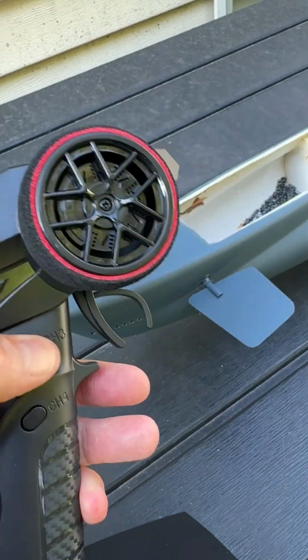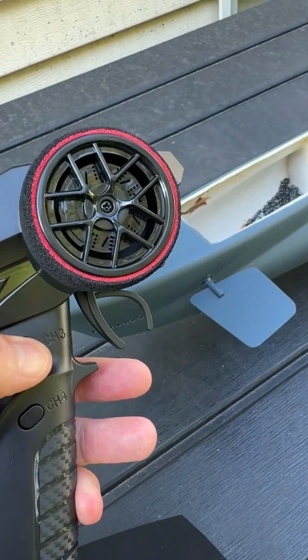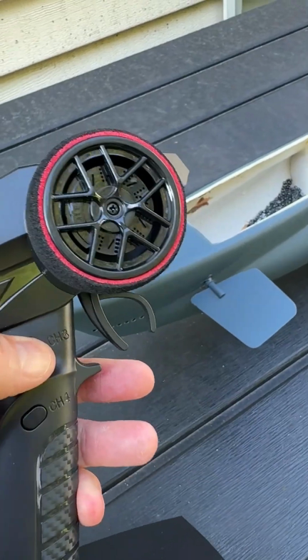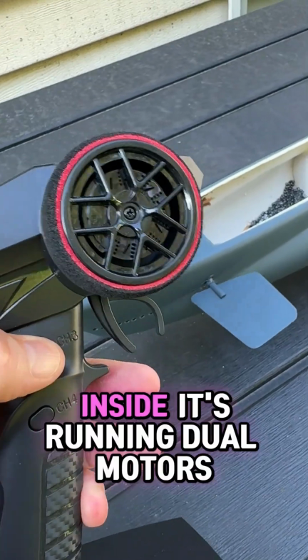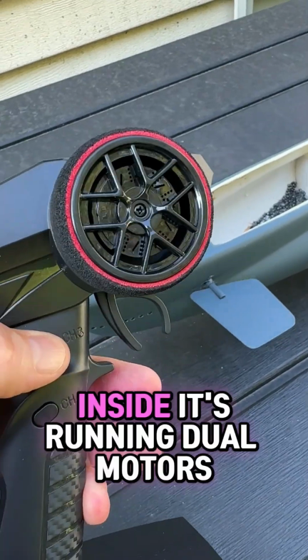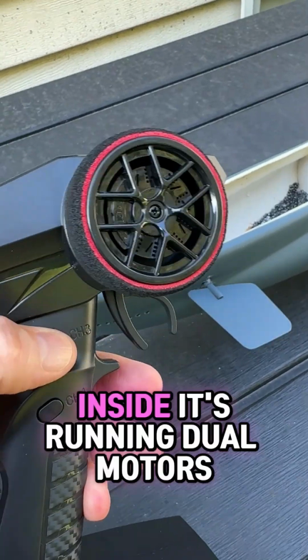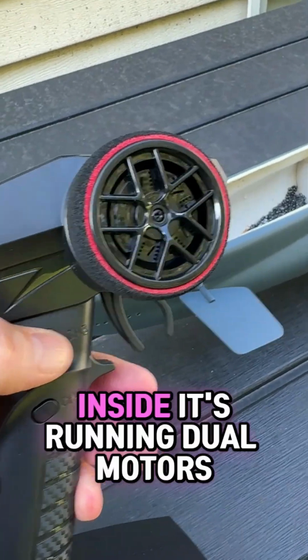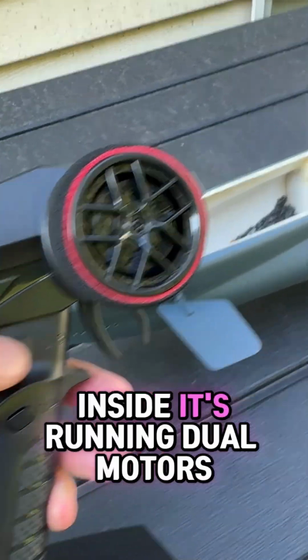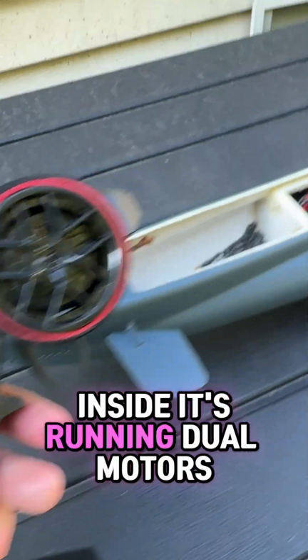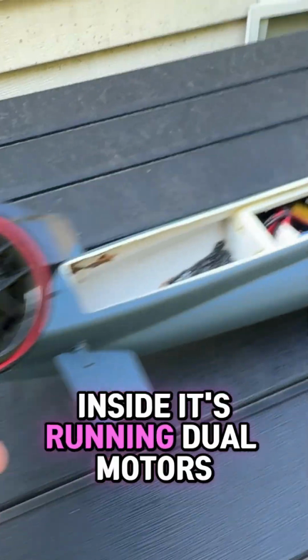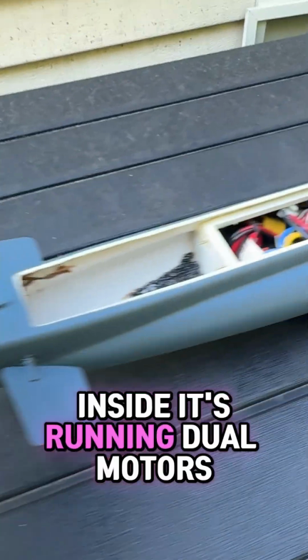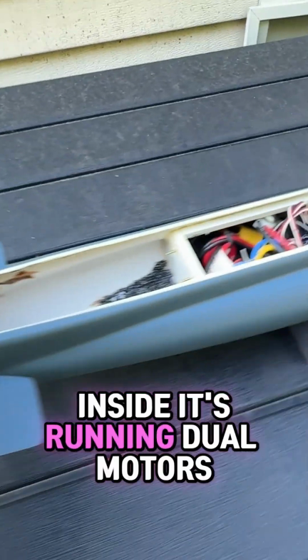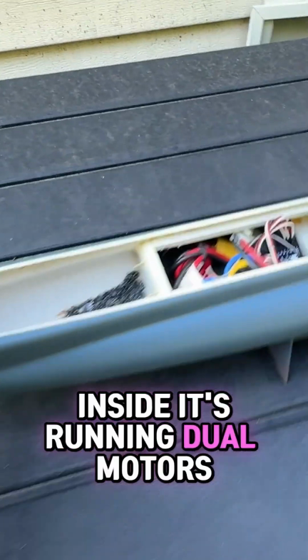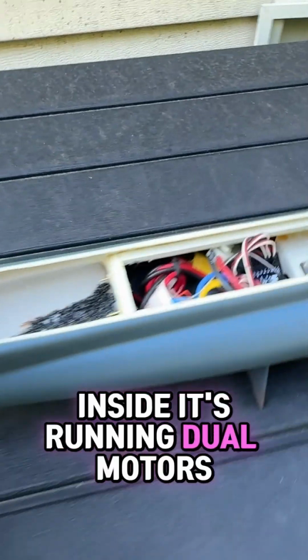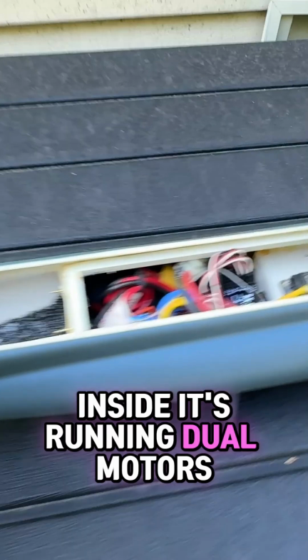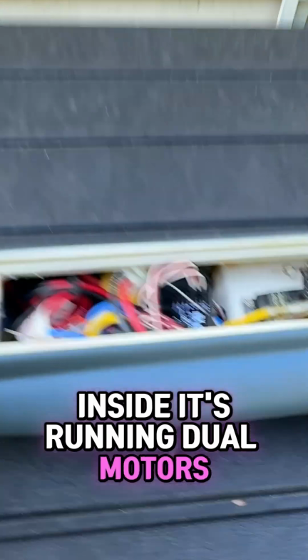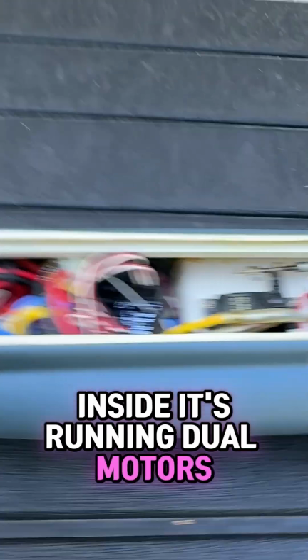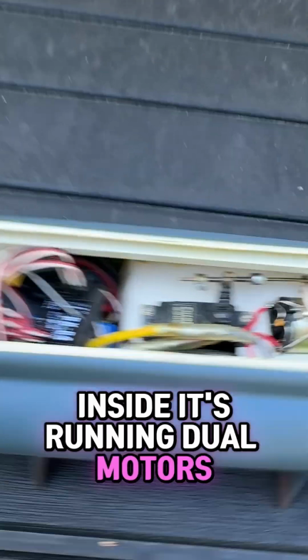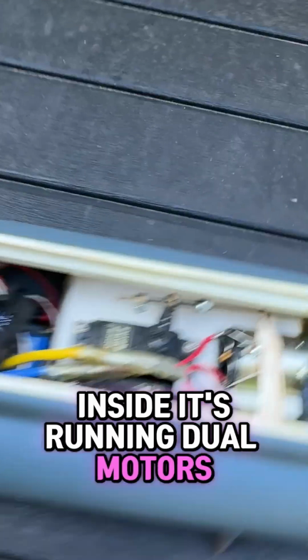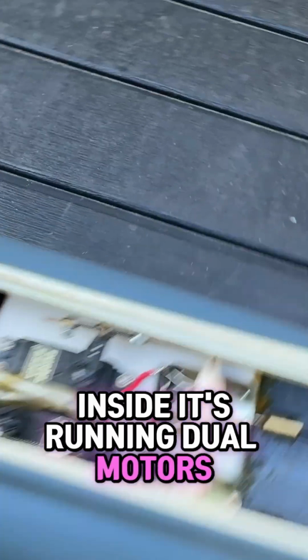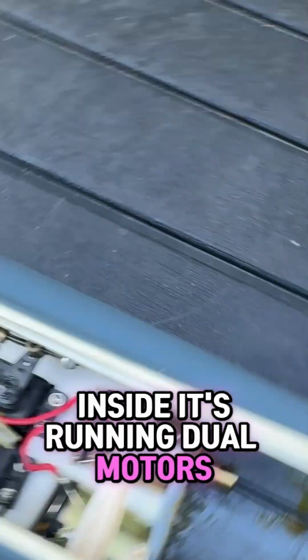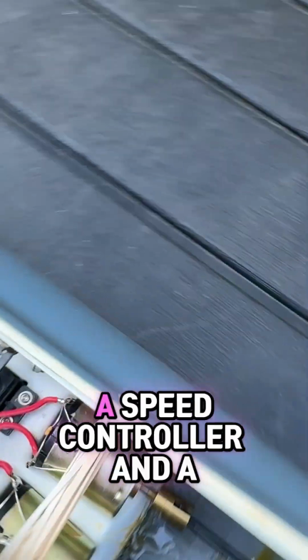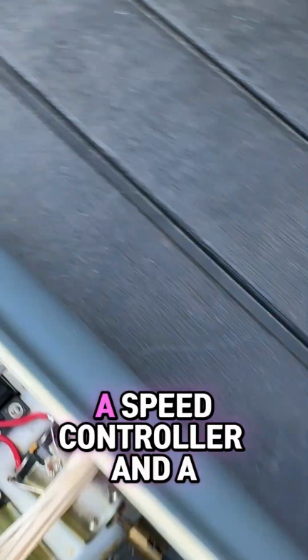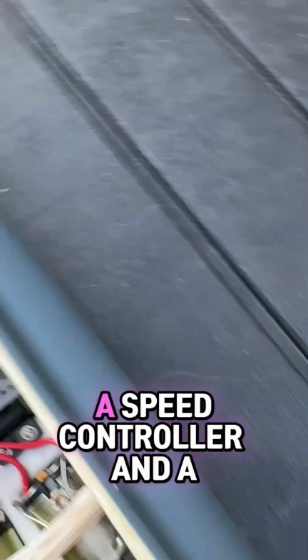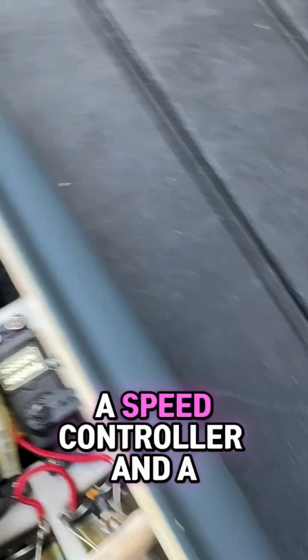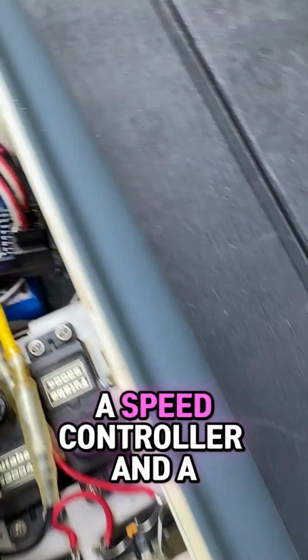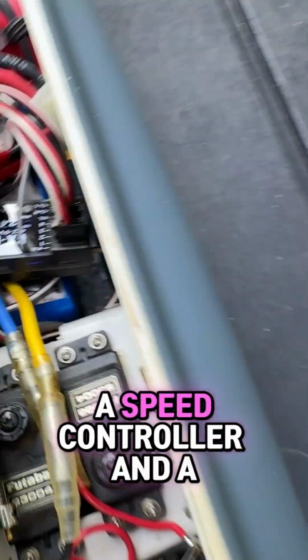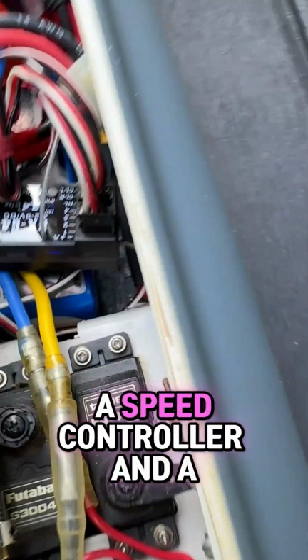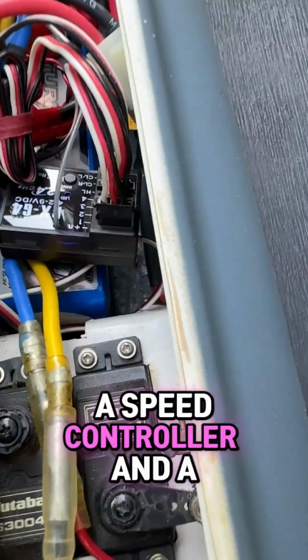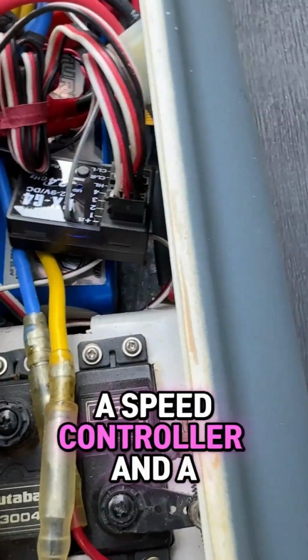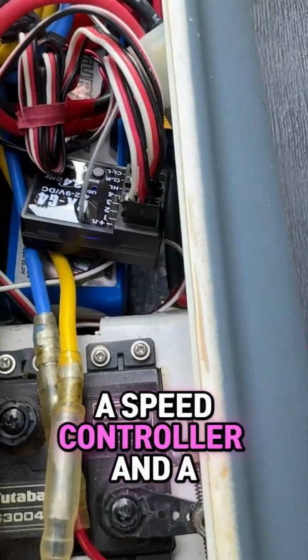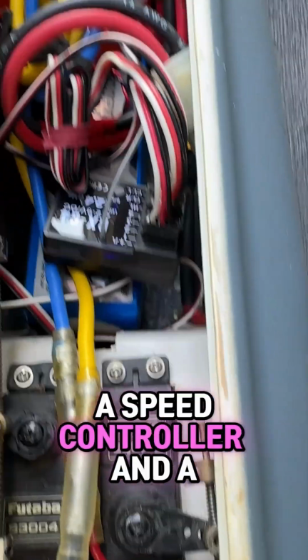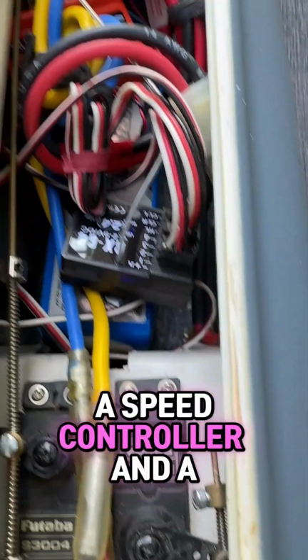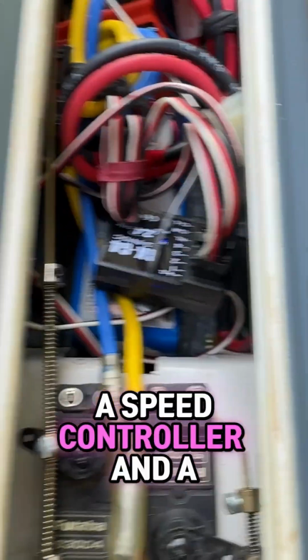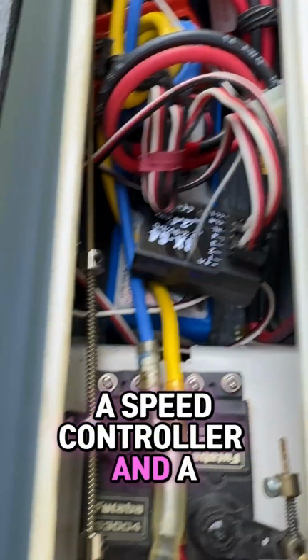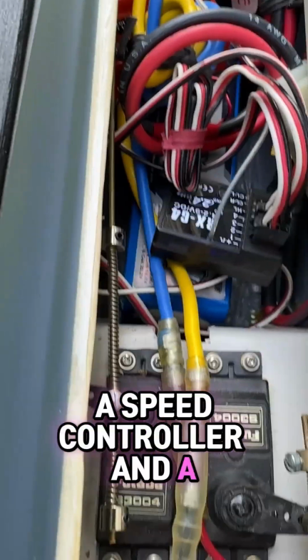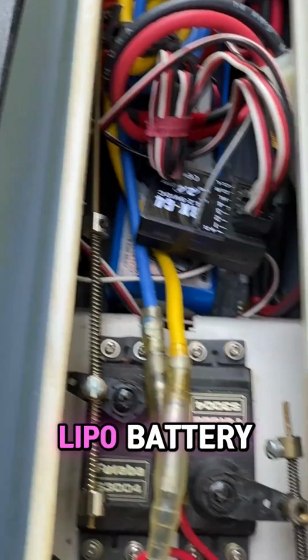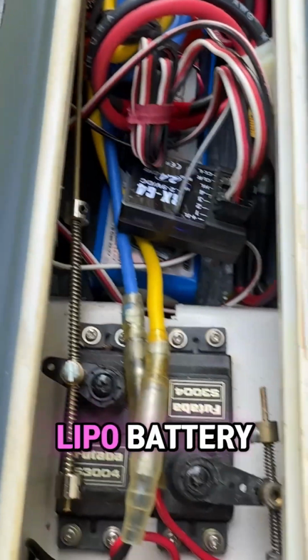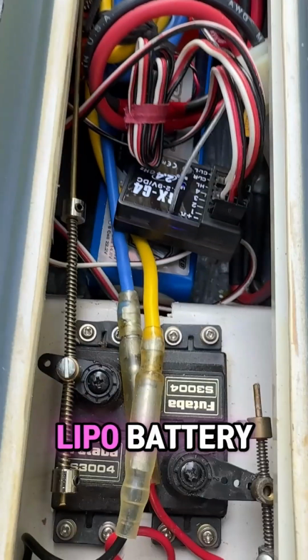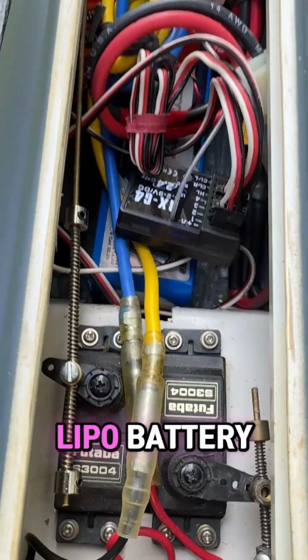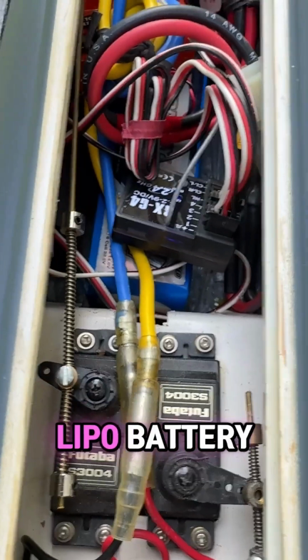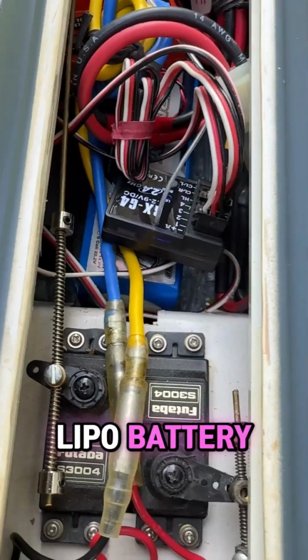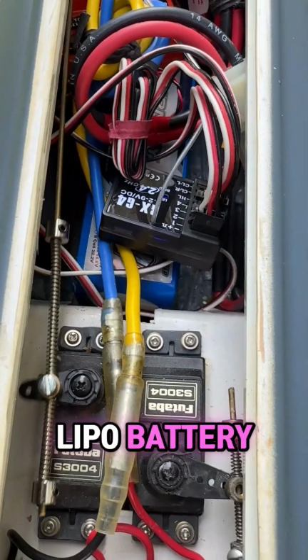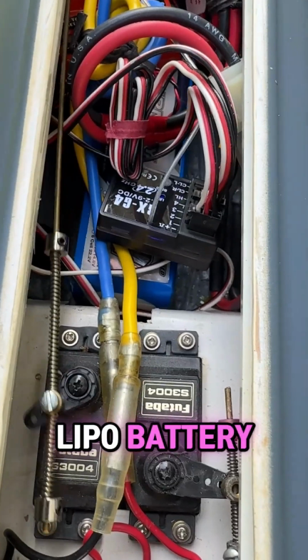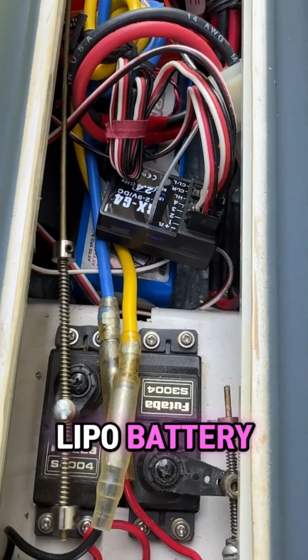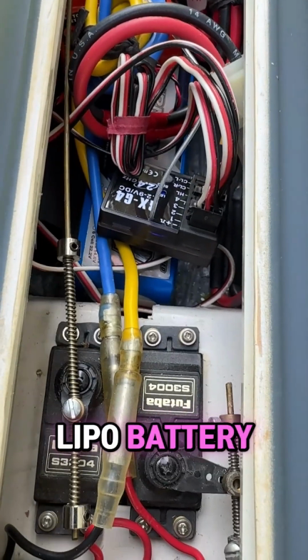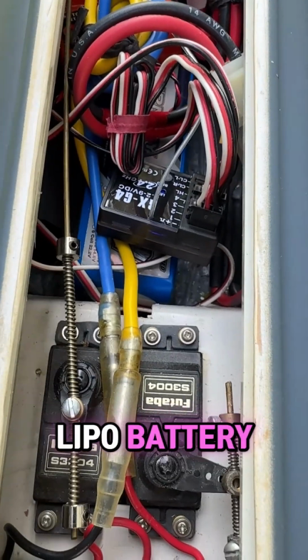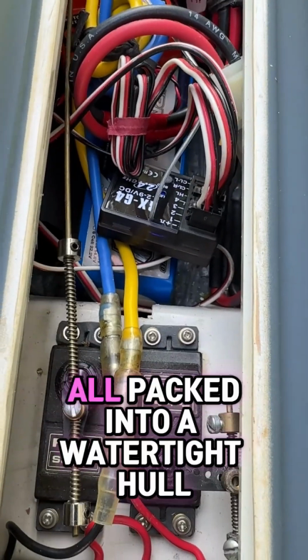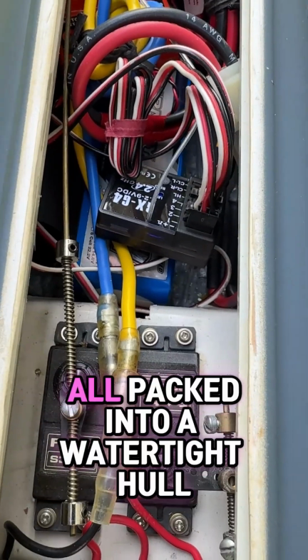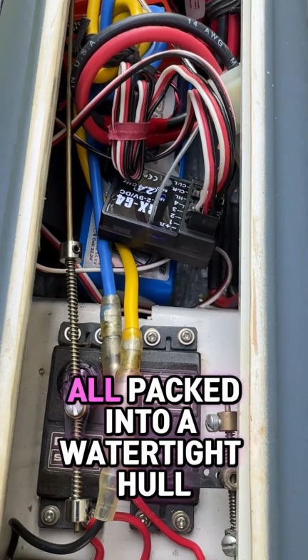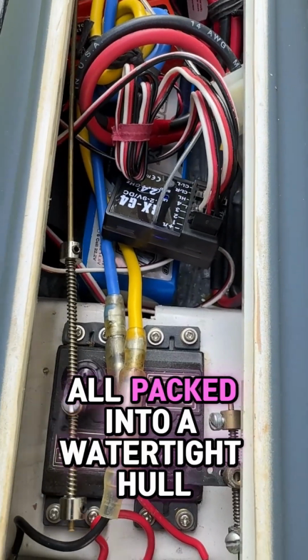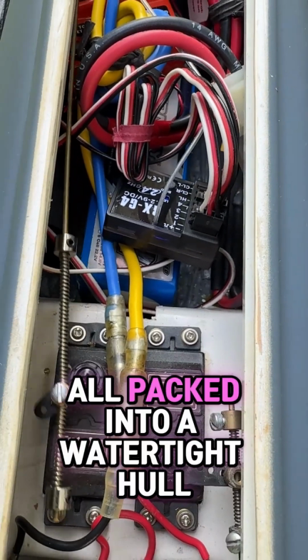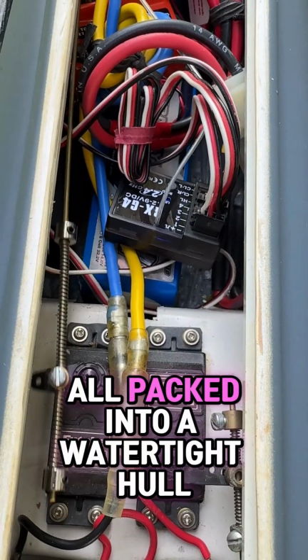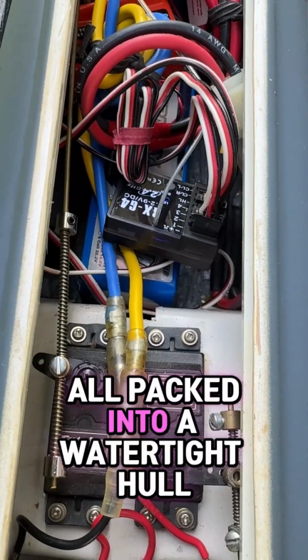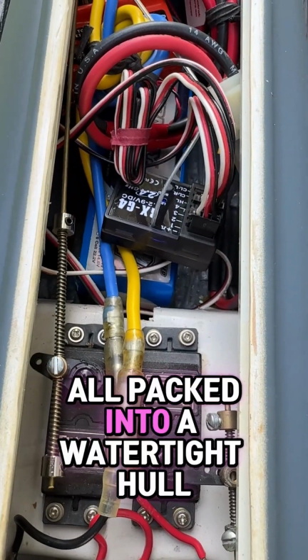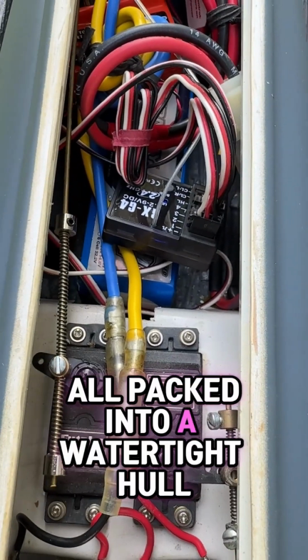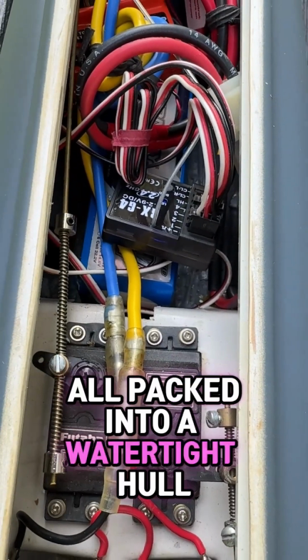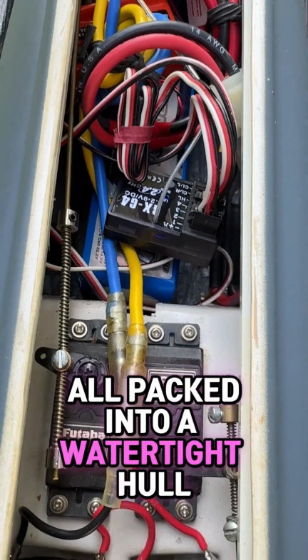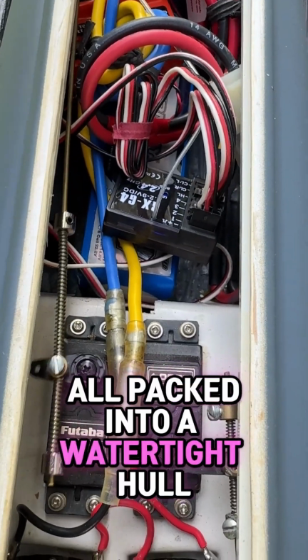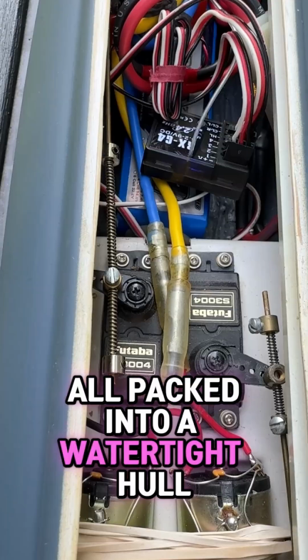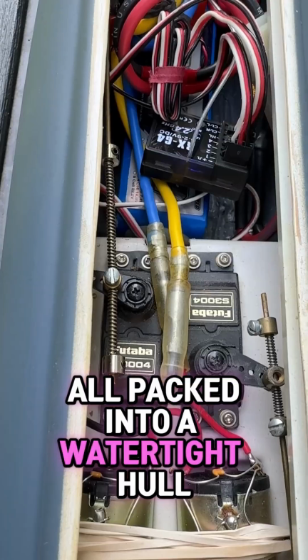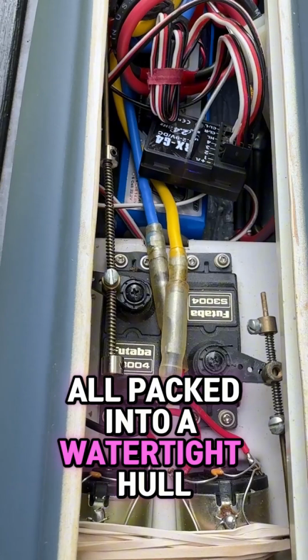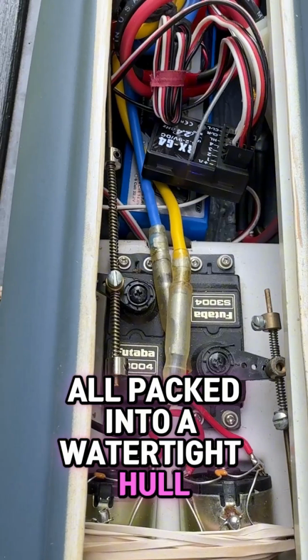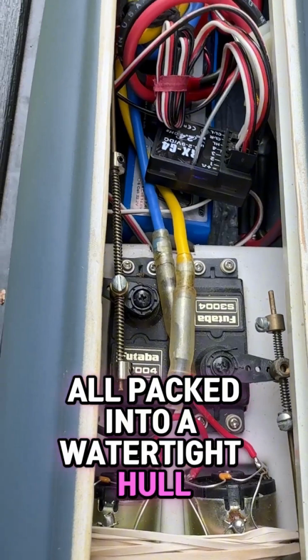Inside, it's running dual motors, a speed controller, and a LiPo battery, all packed into a watertight hull.